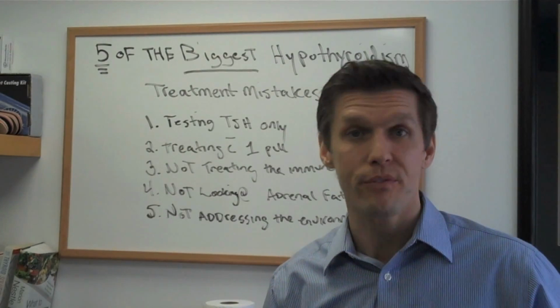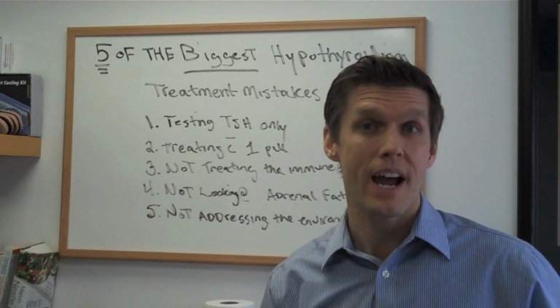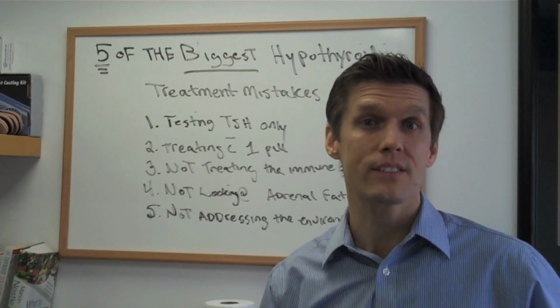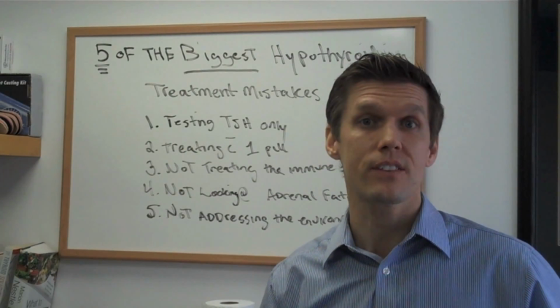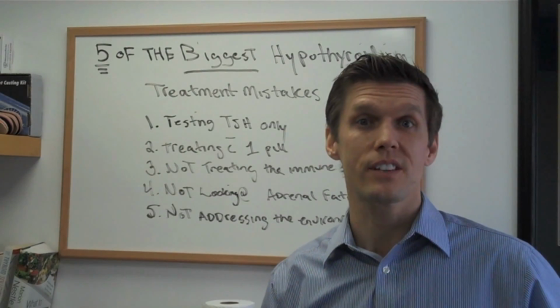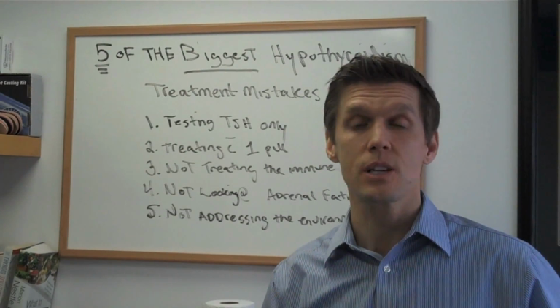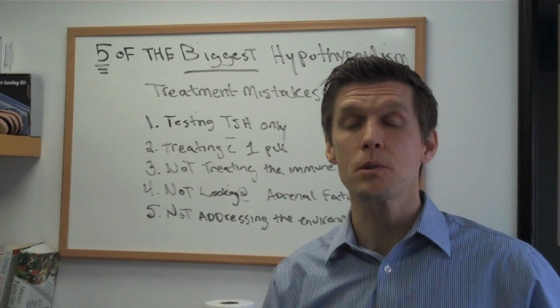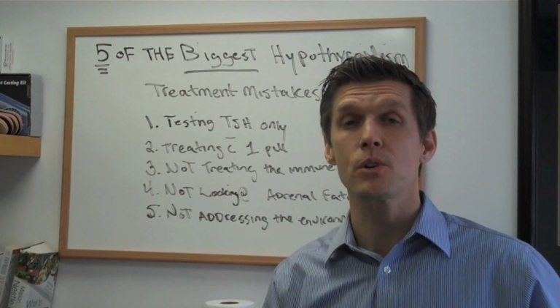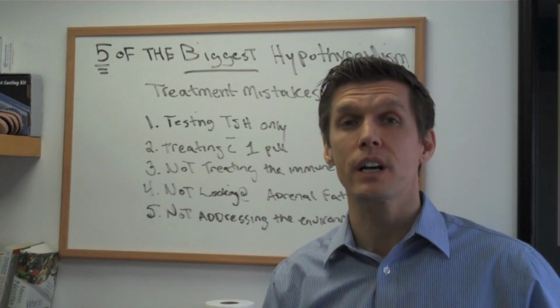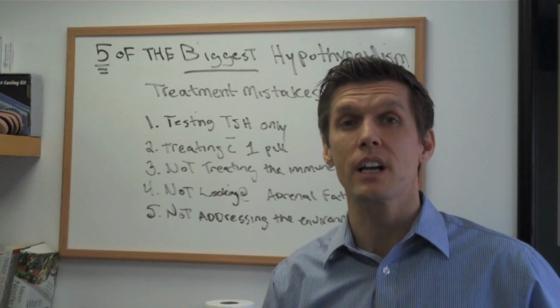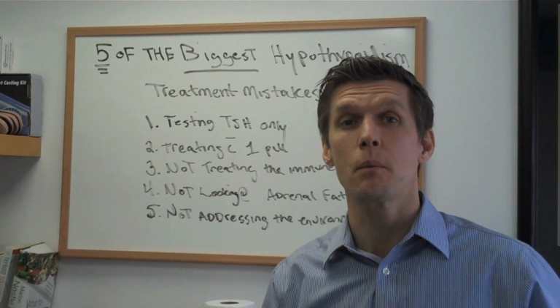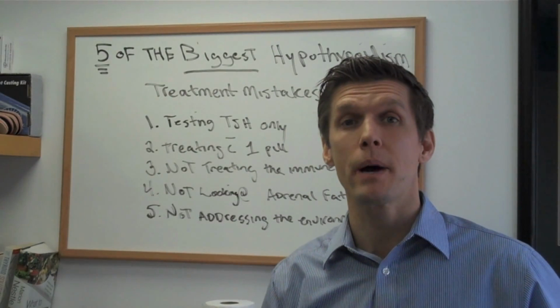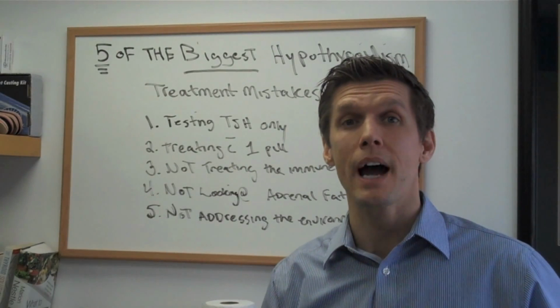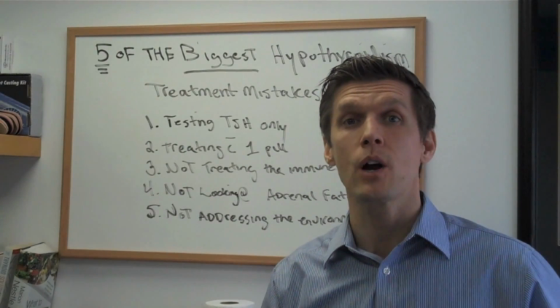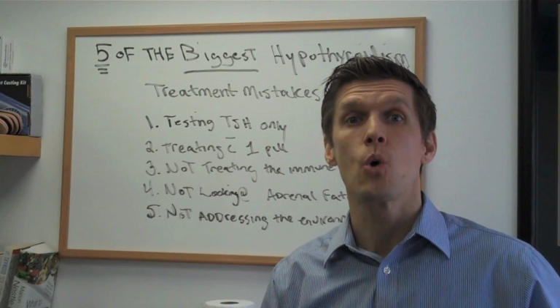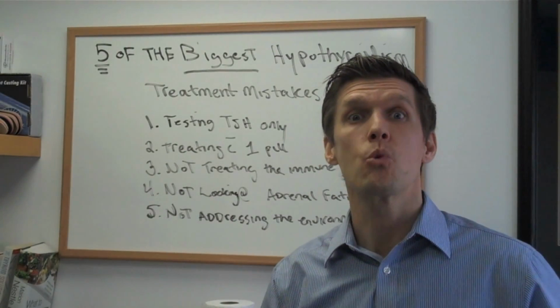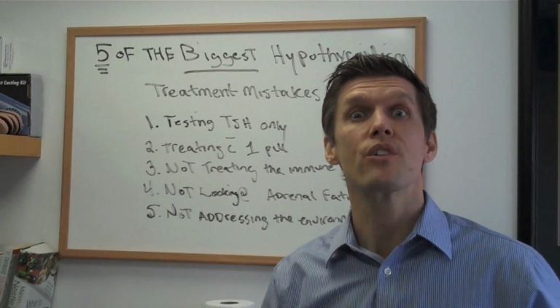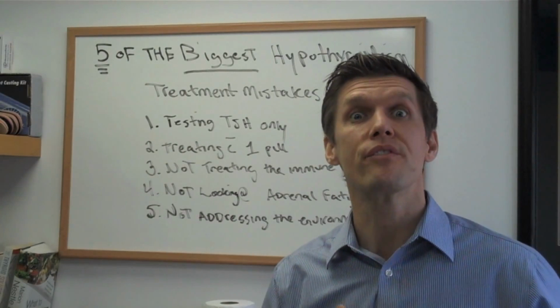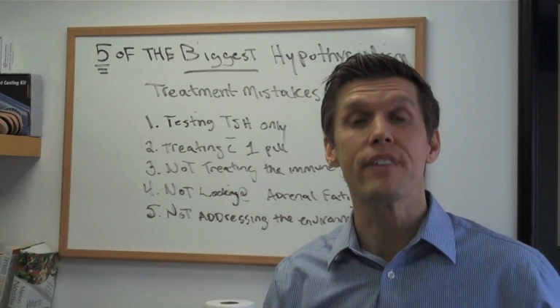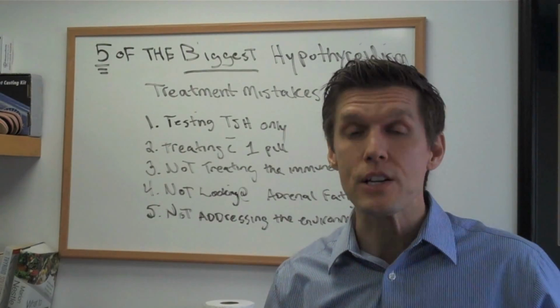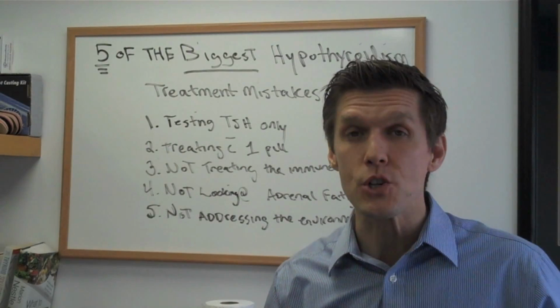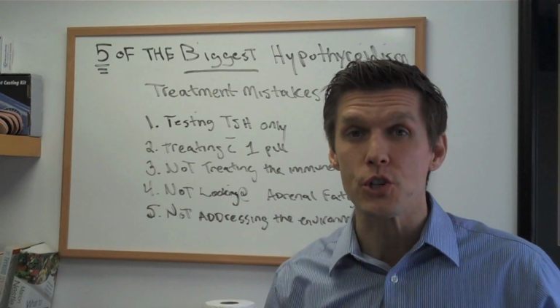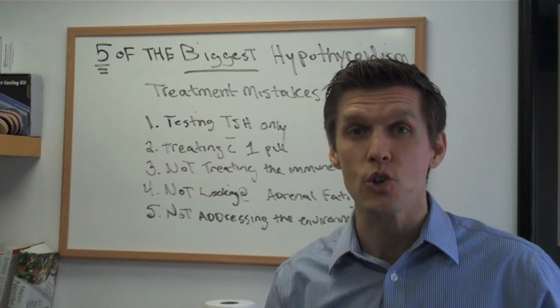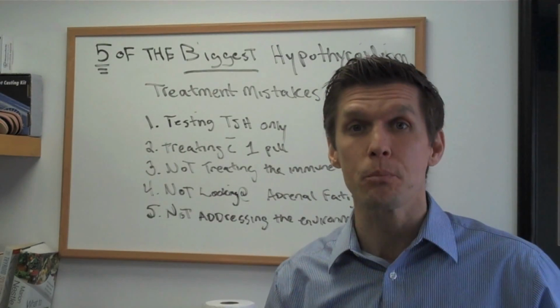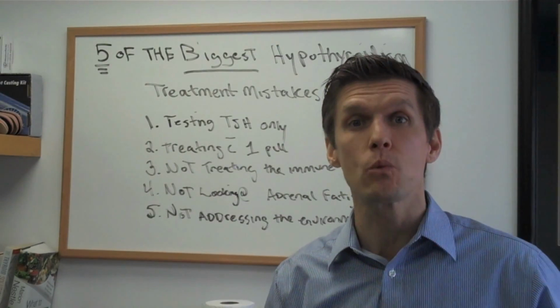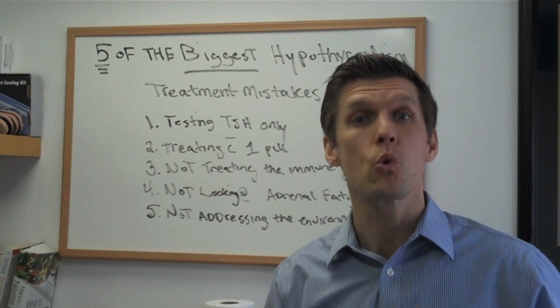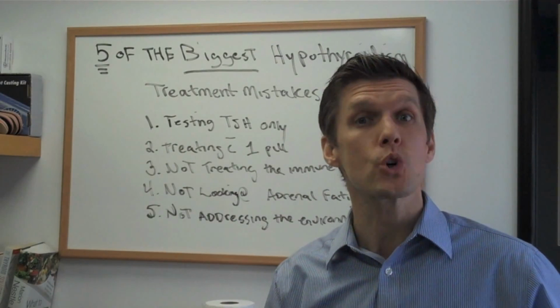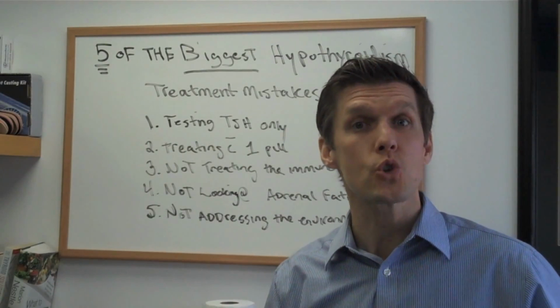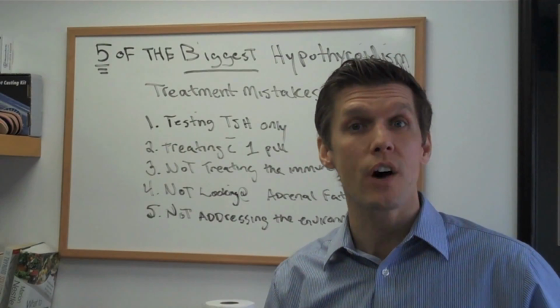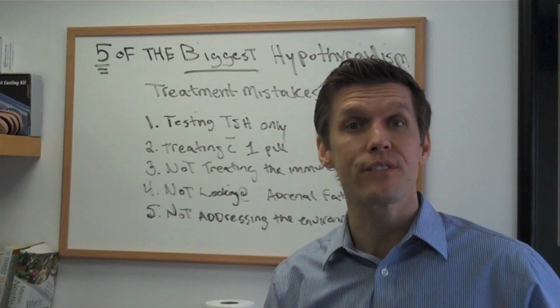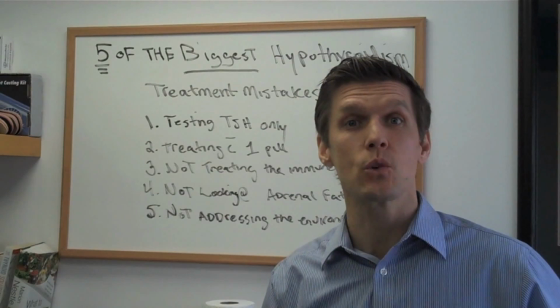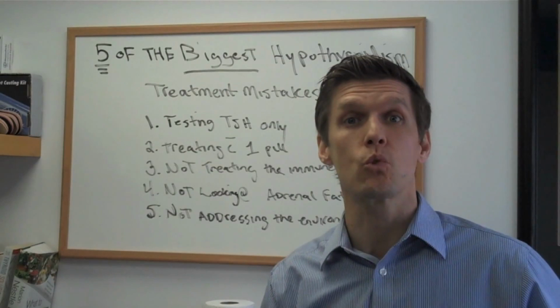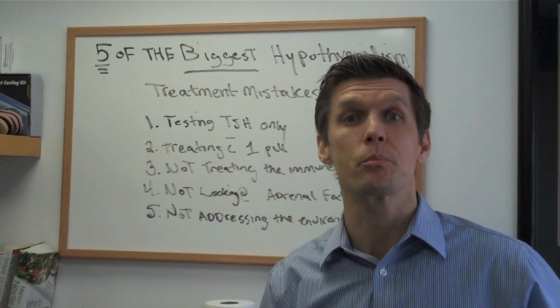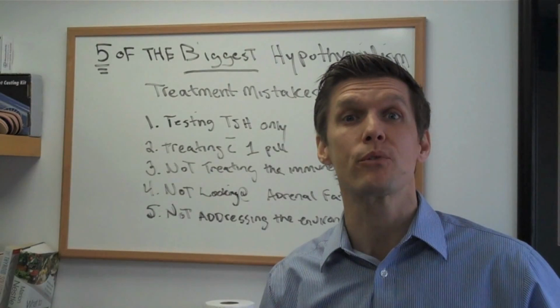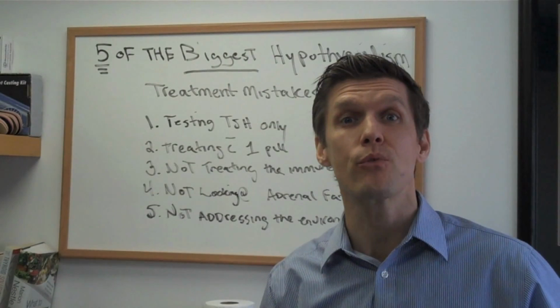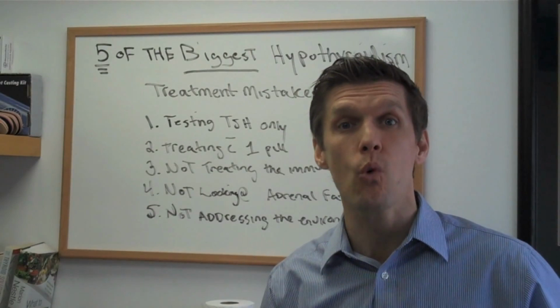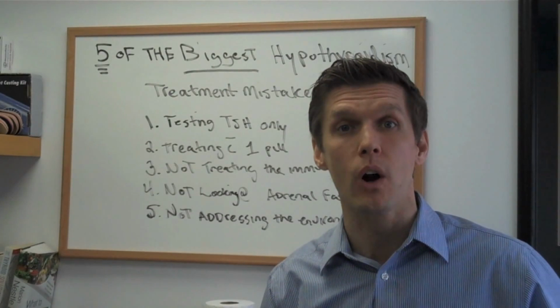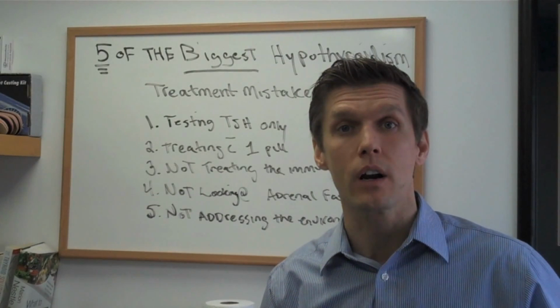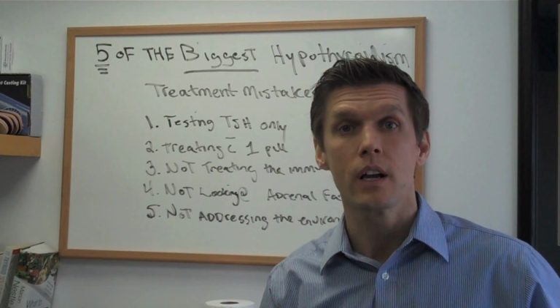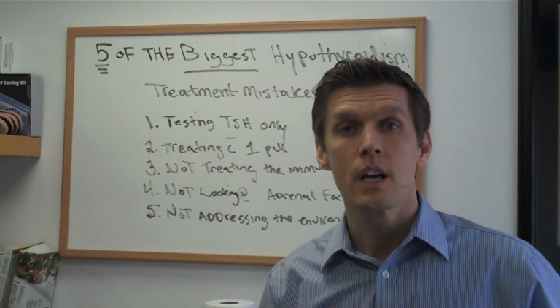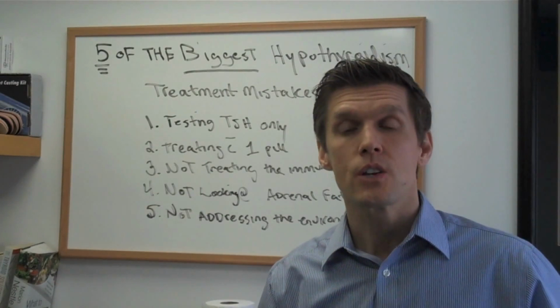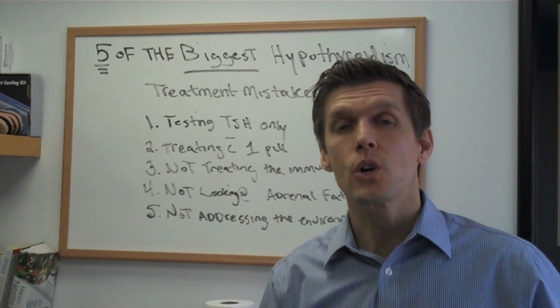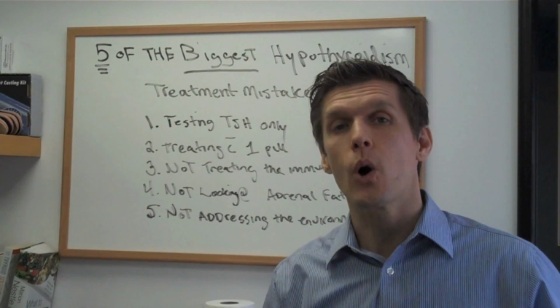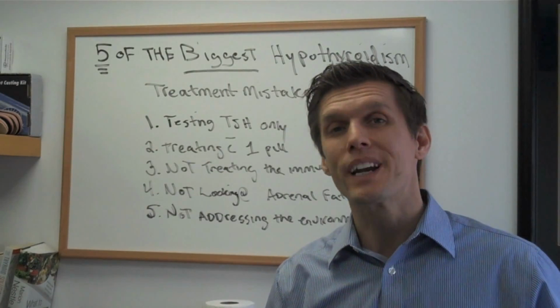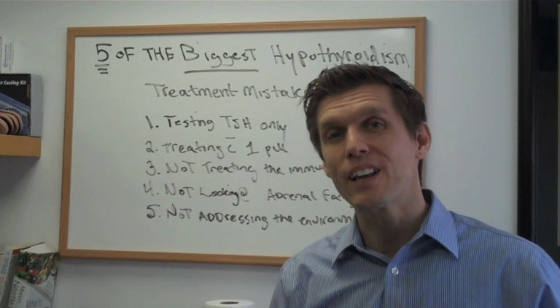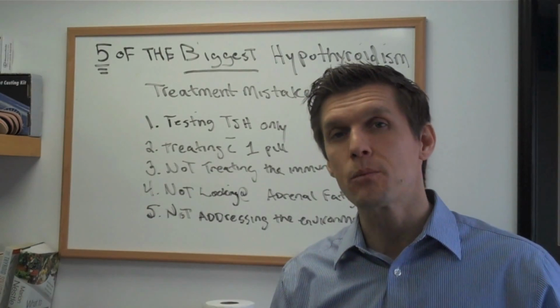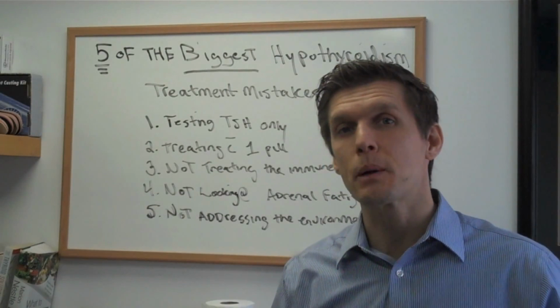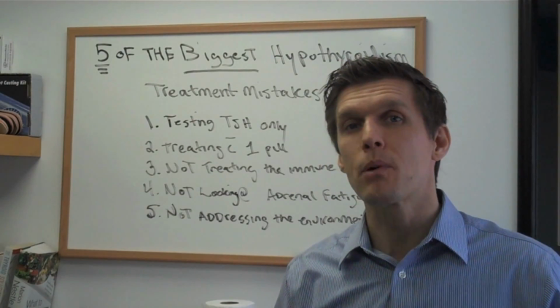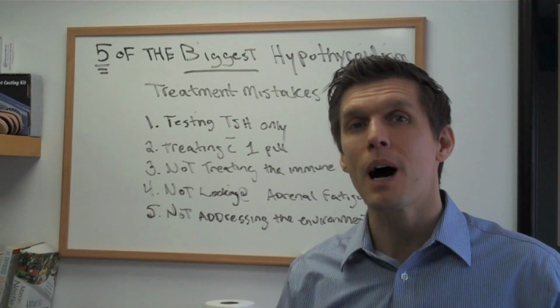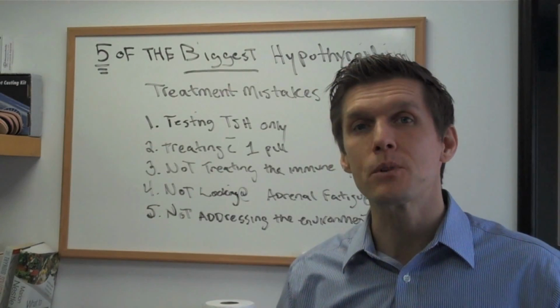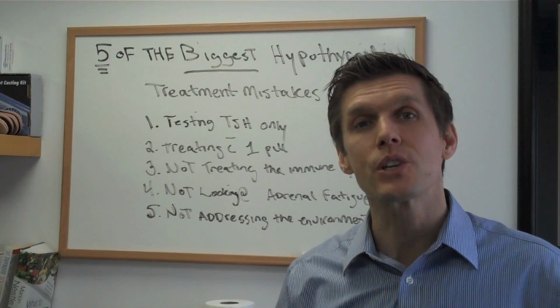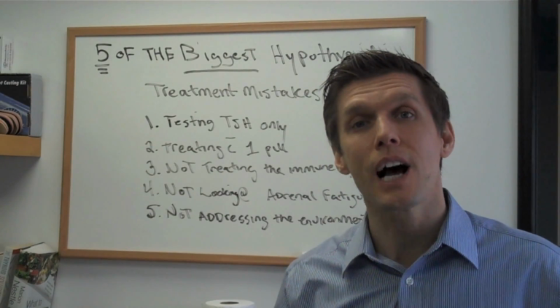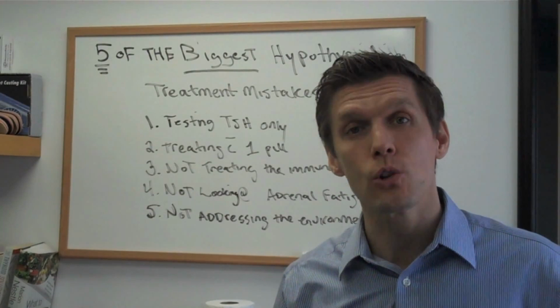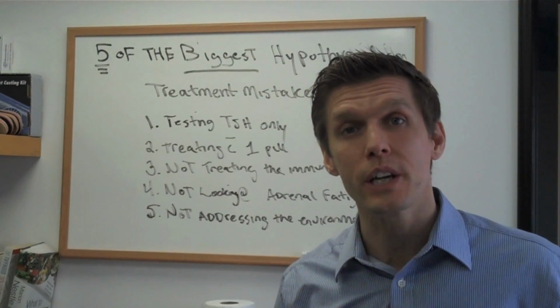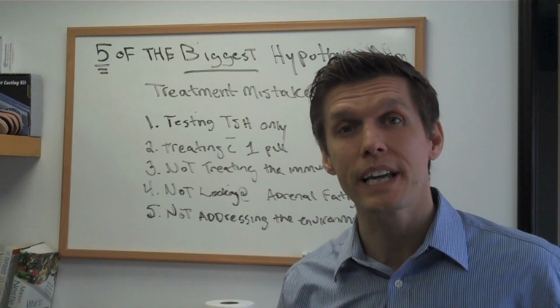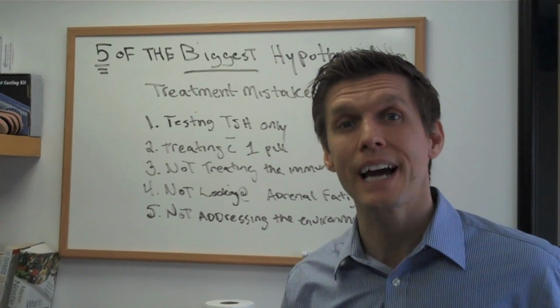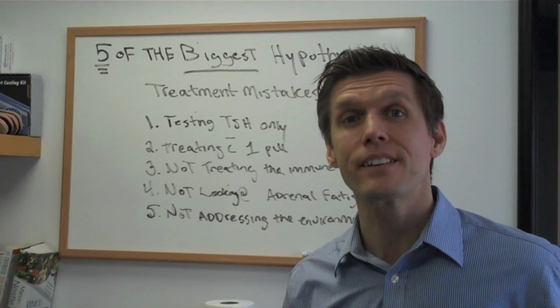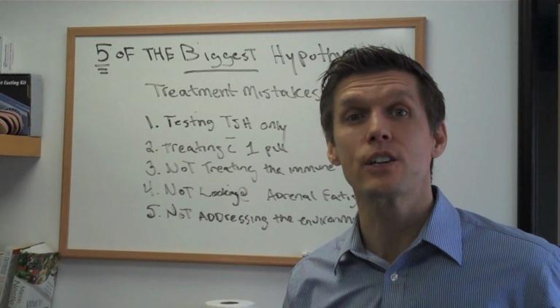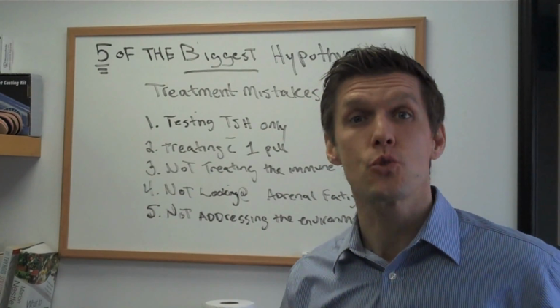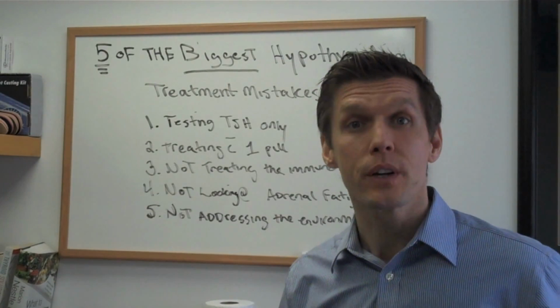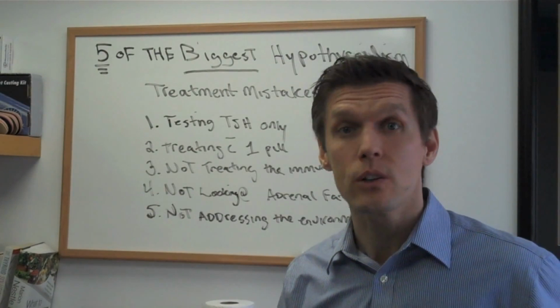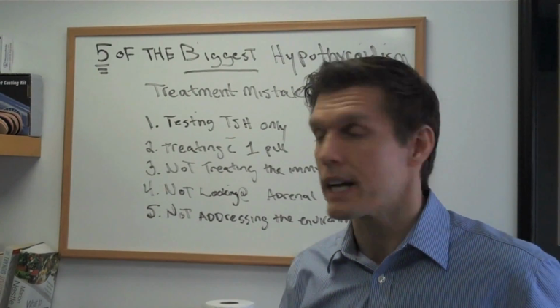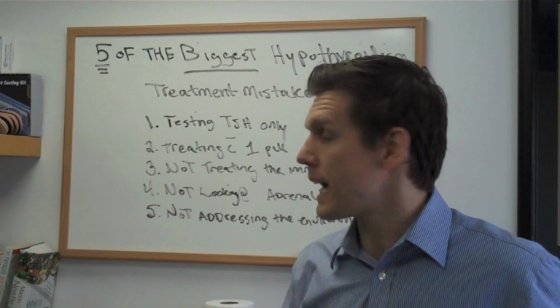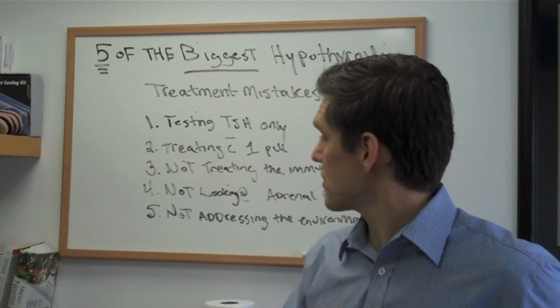In fact, the symptoms are going to come back with a vengeance and you'll be worse off than you were before. So another big problem is not looking at the adrenal glands.